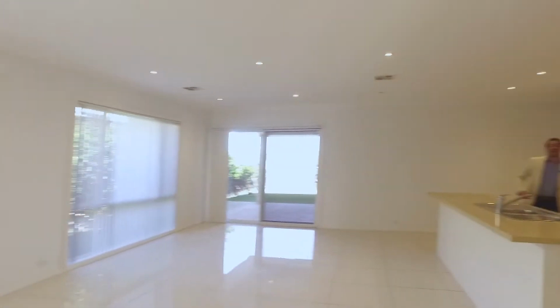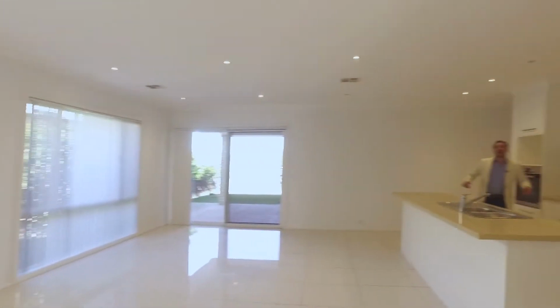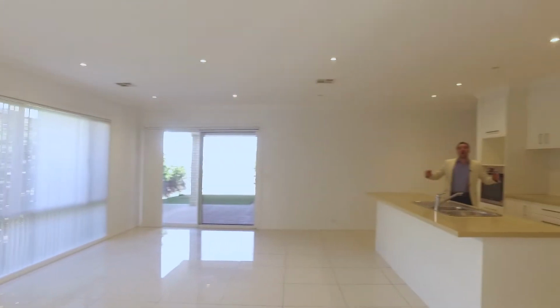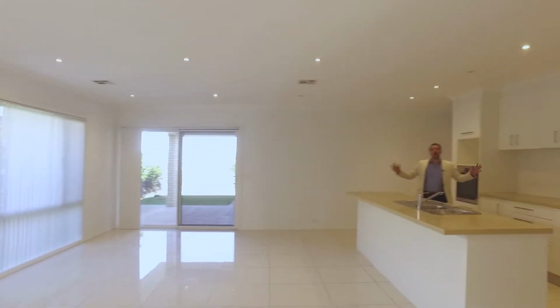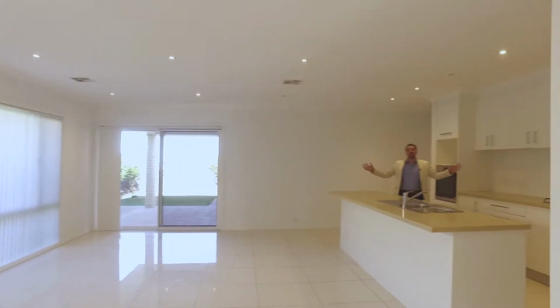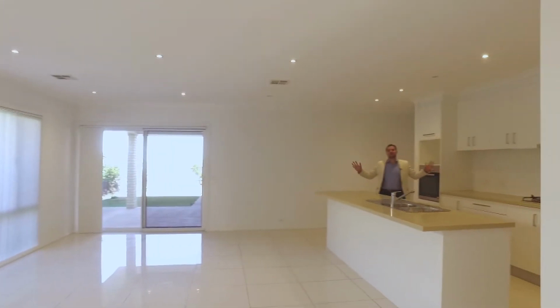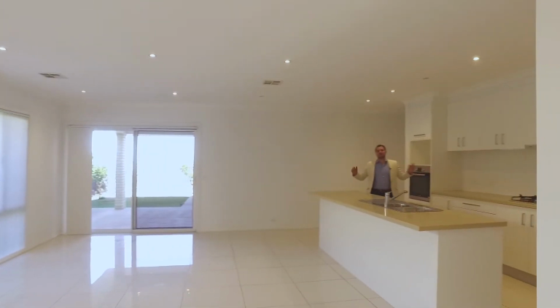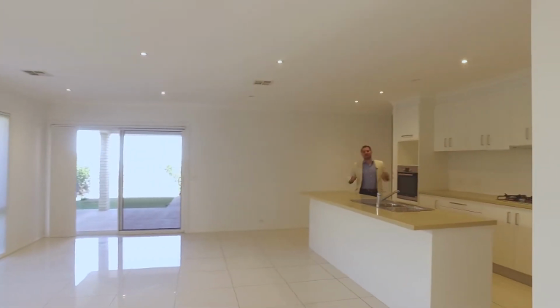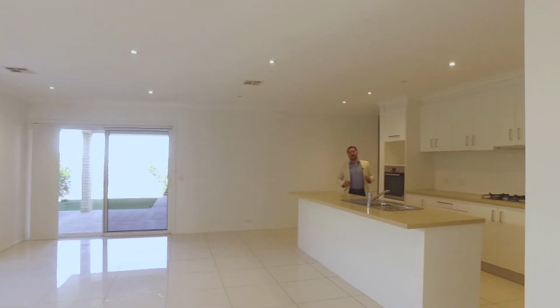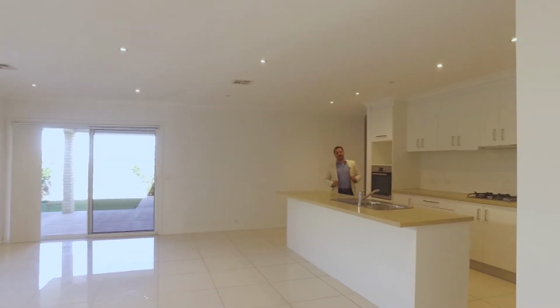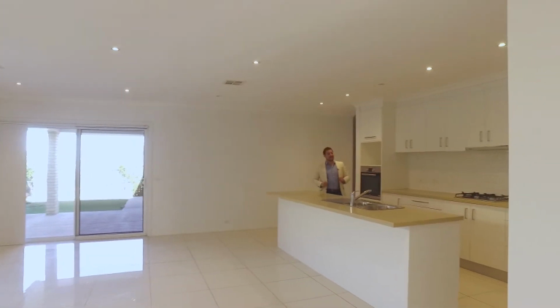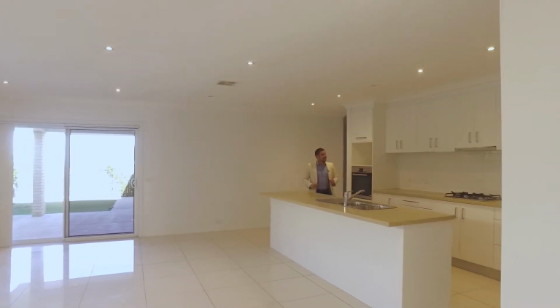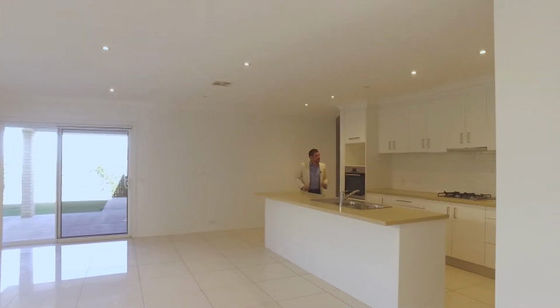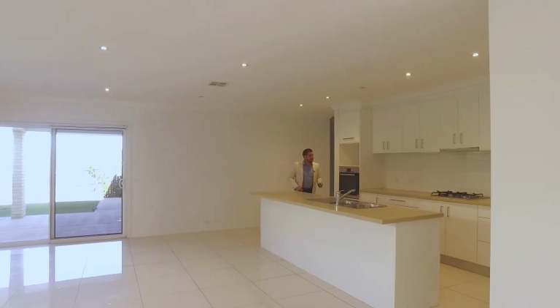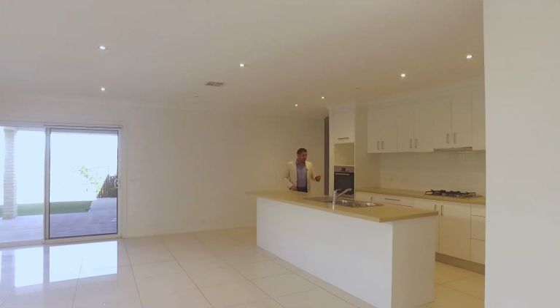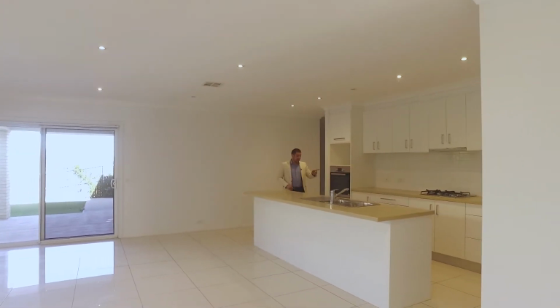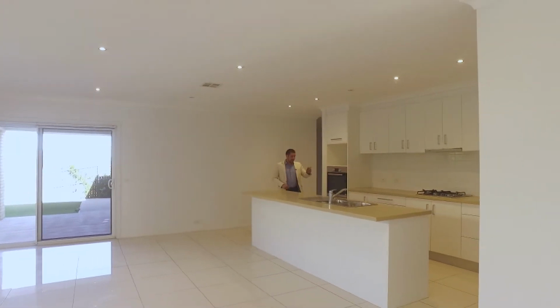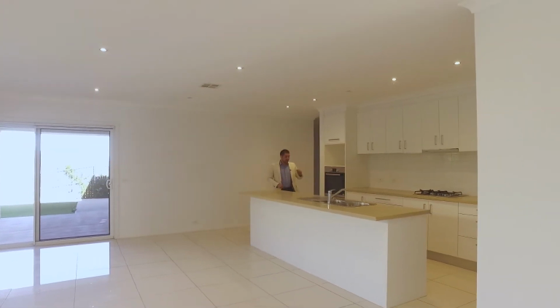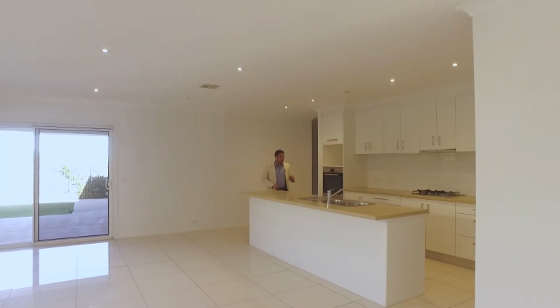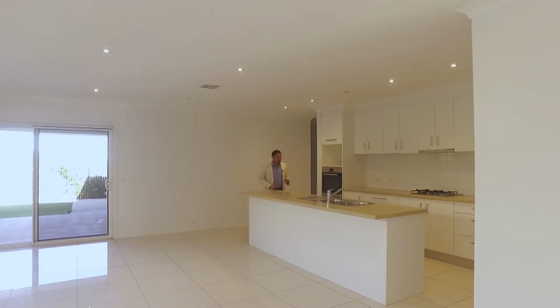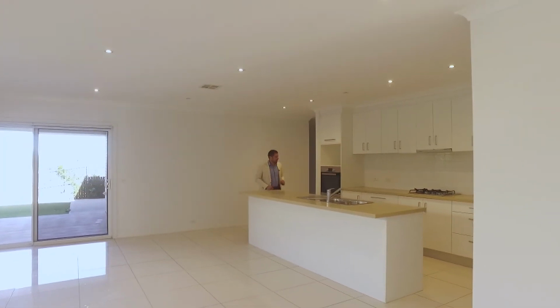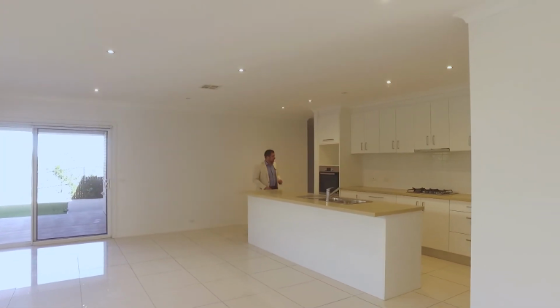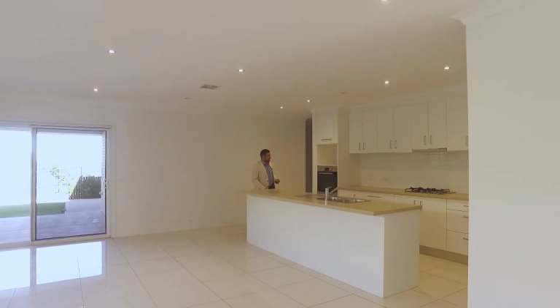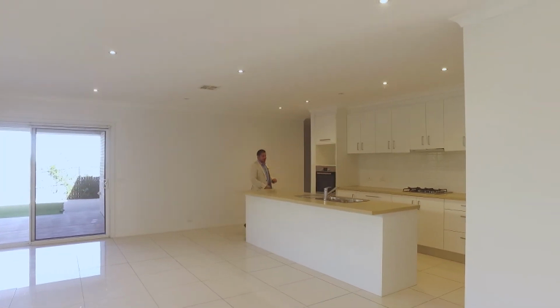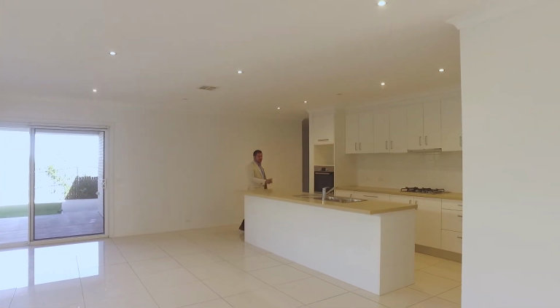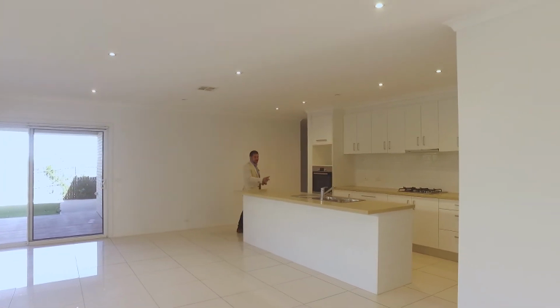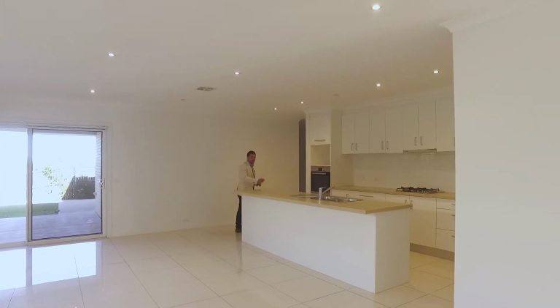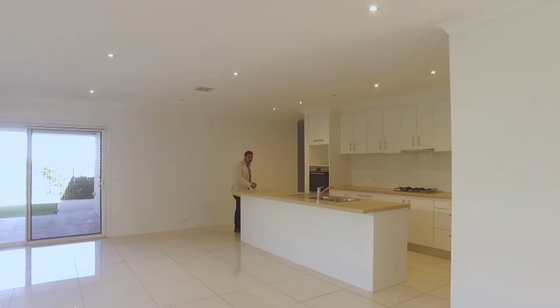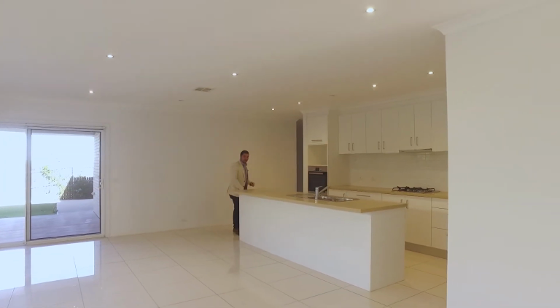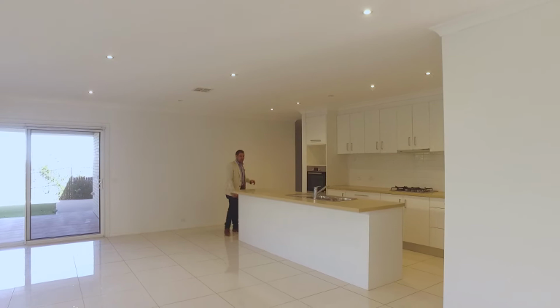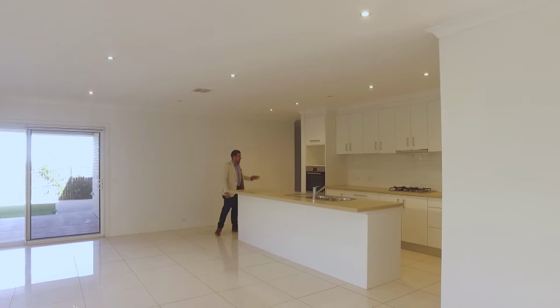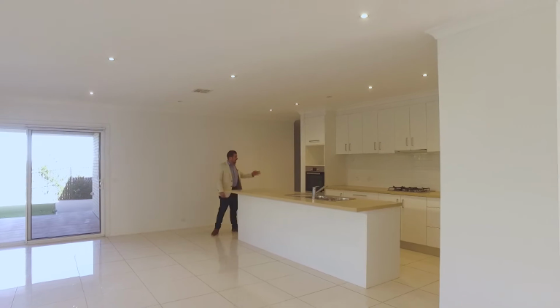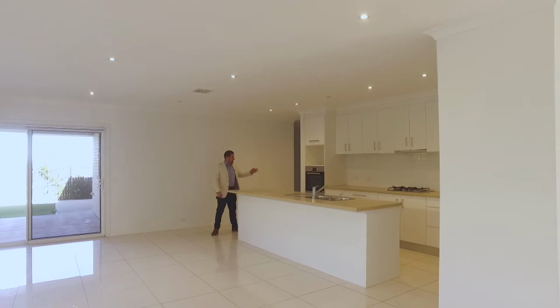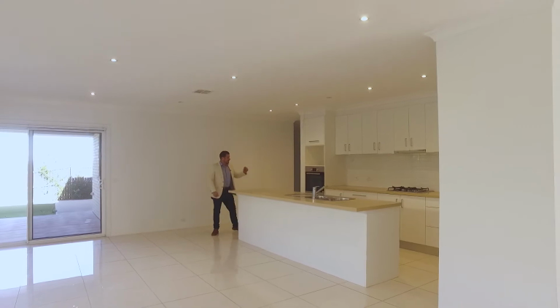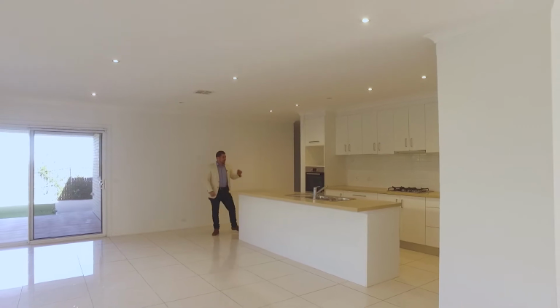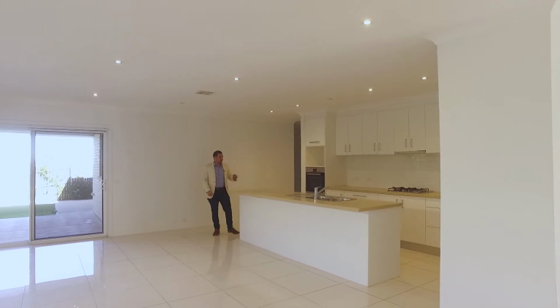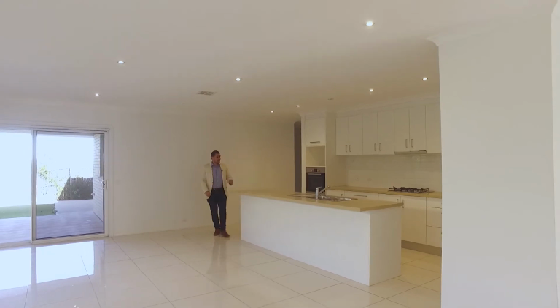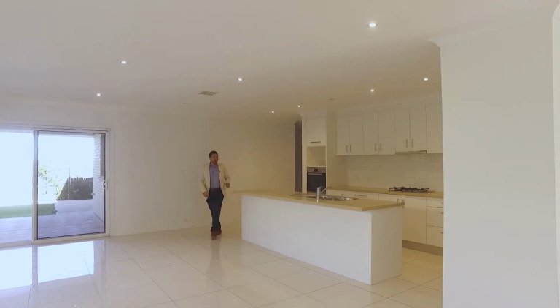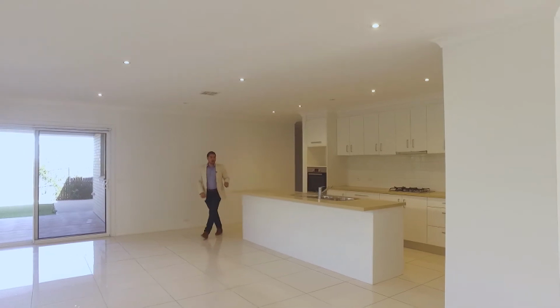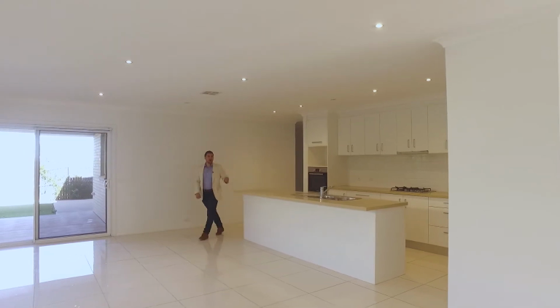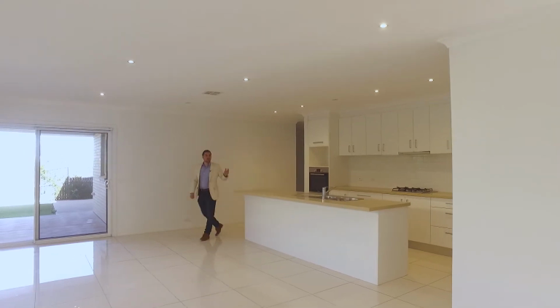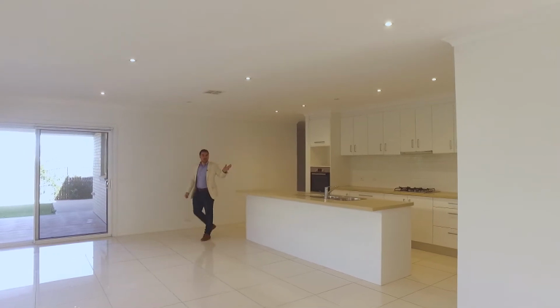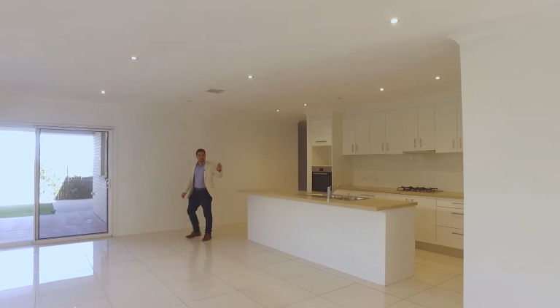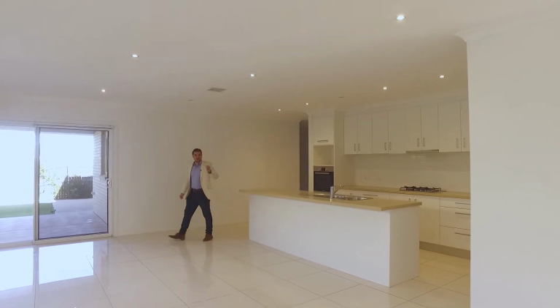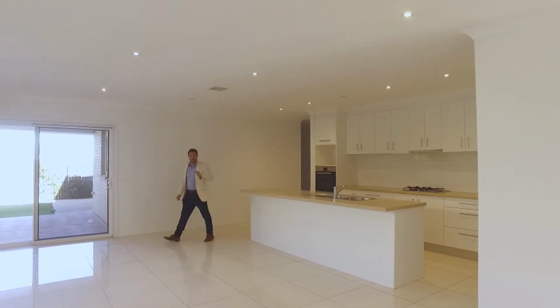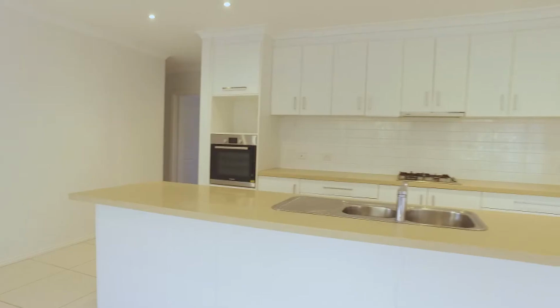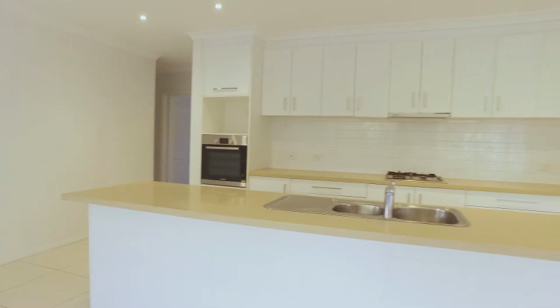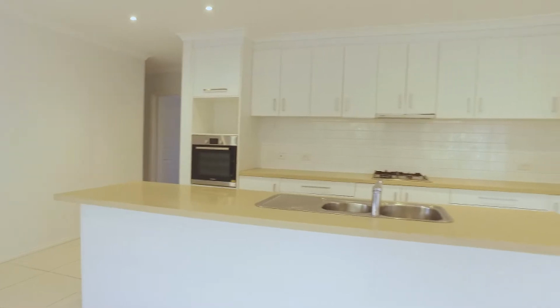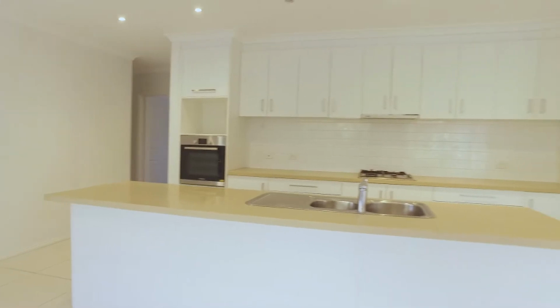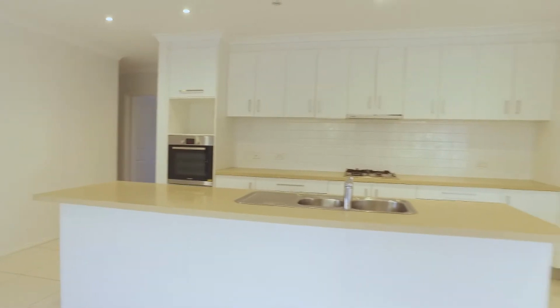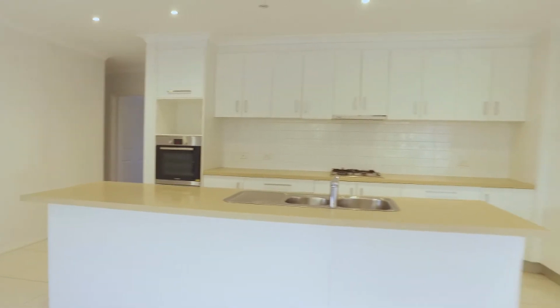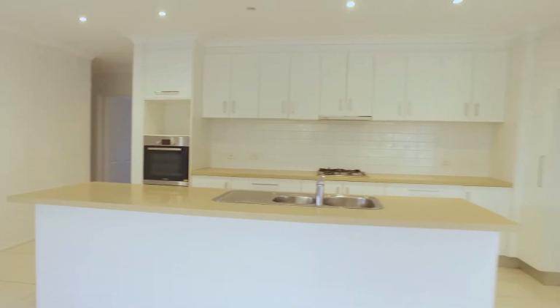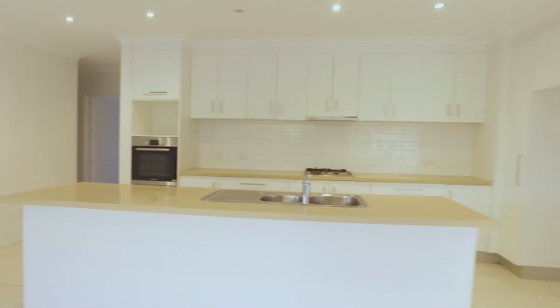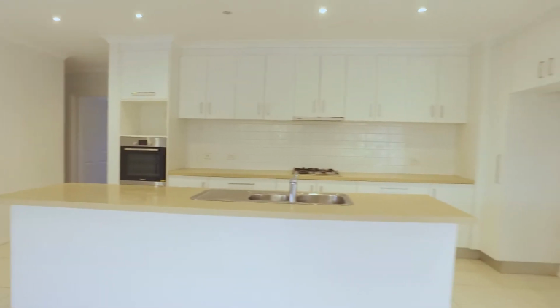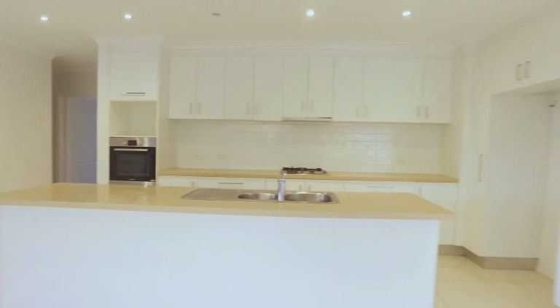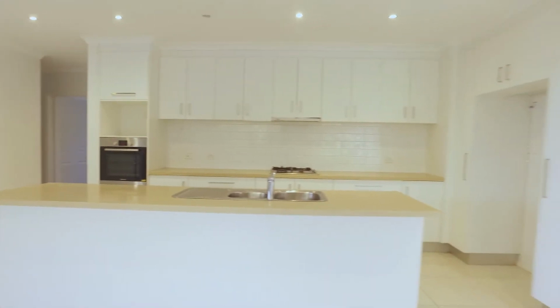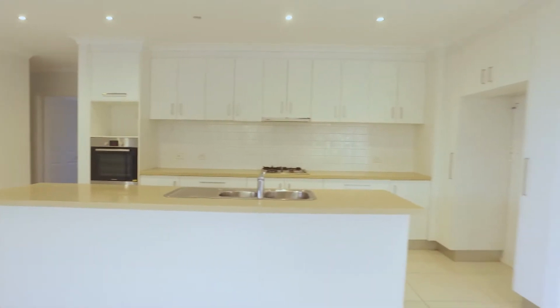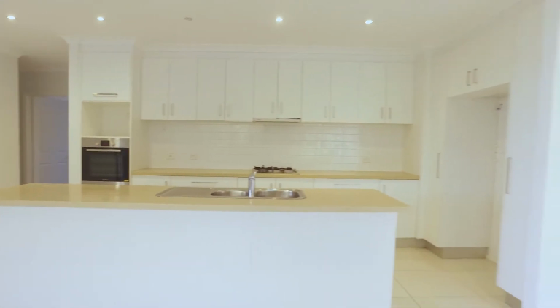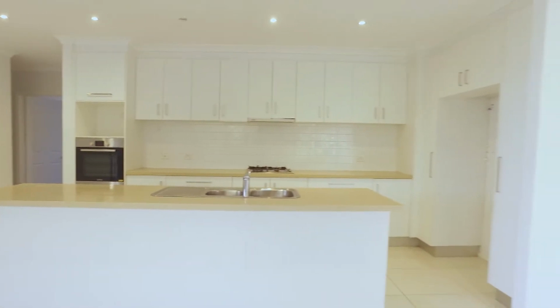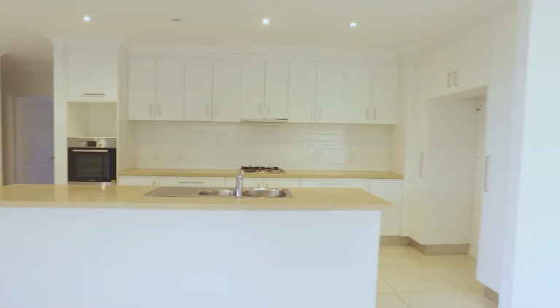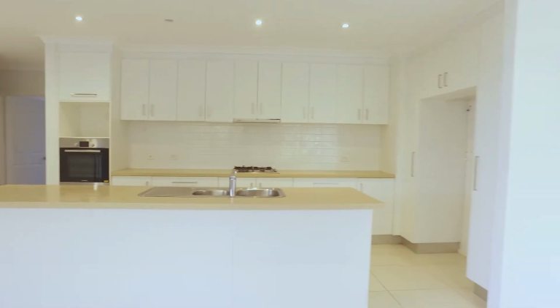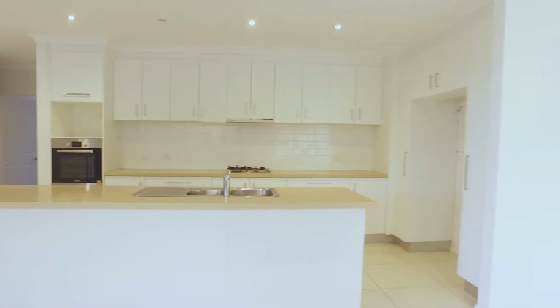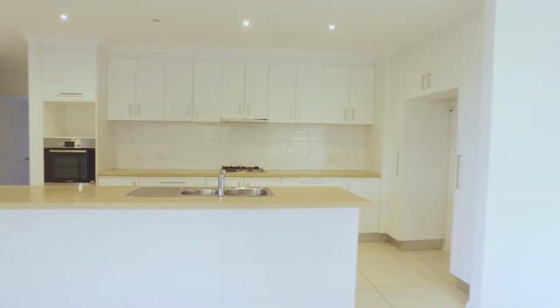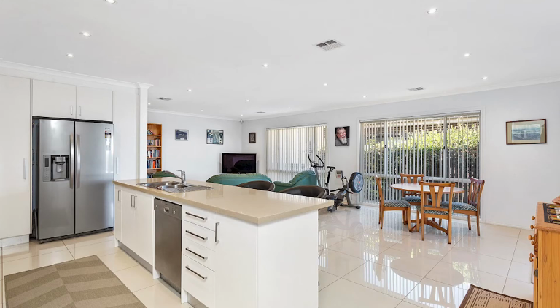An open plan kitchen with gas cooking, dishwasher, electric oven, a plumbed fridge — and how good is this space?